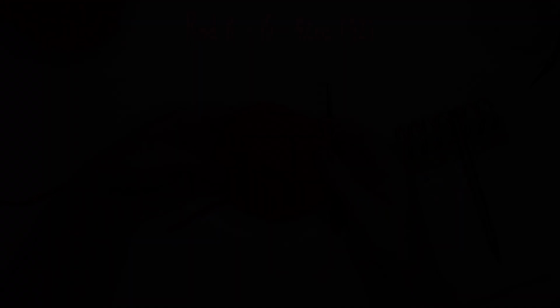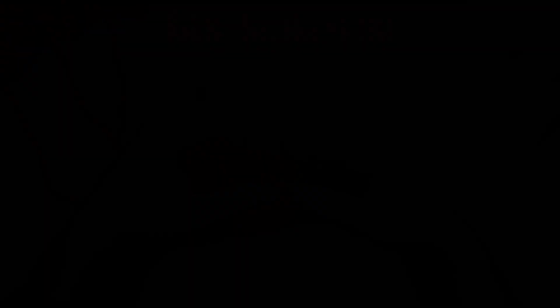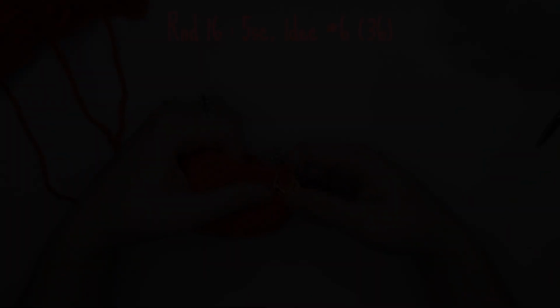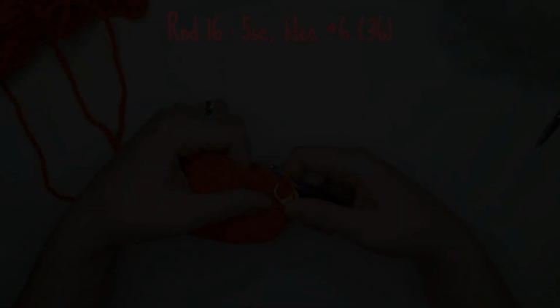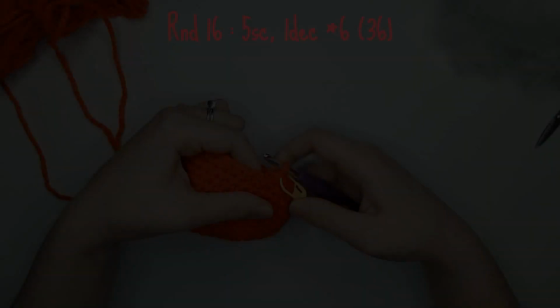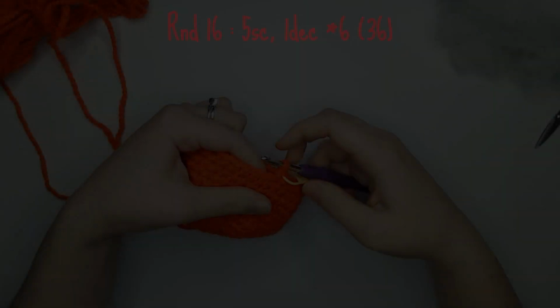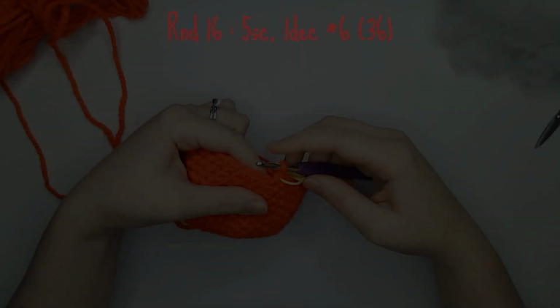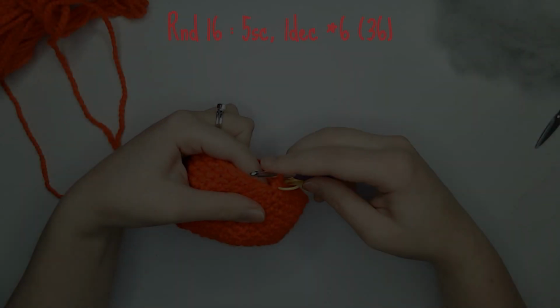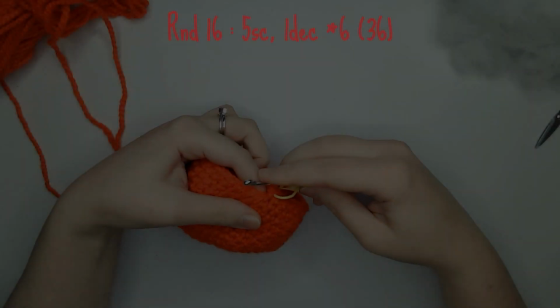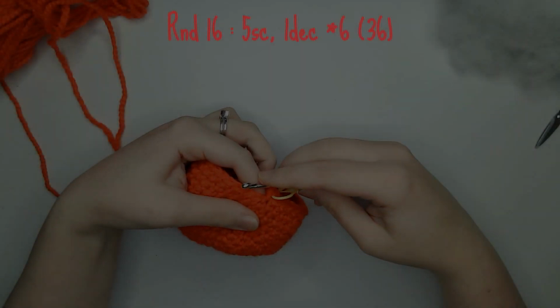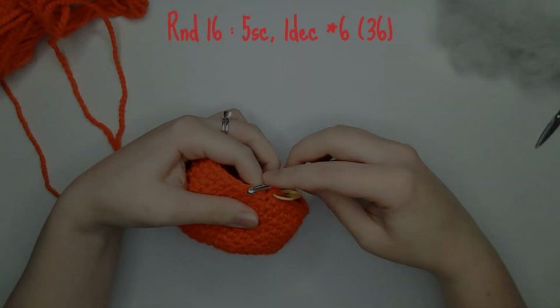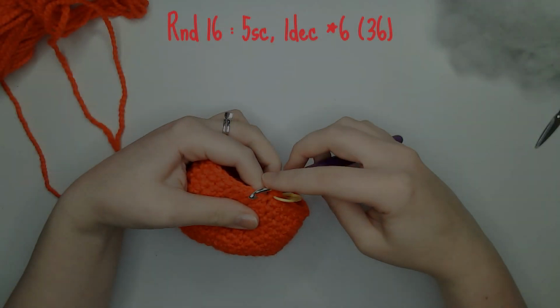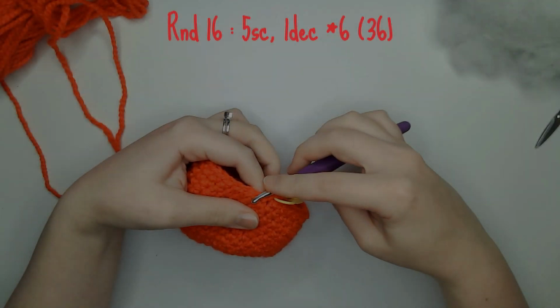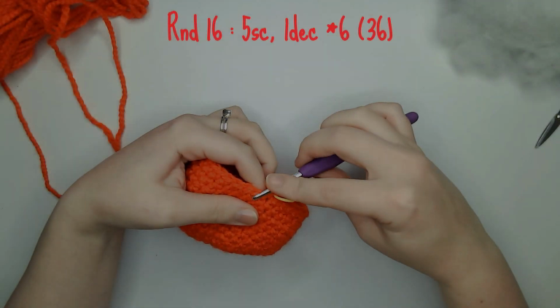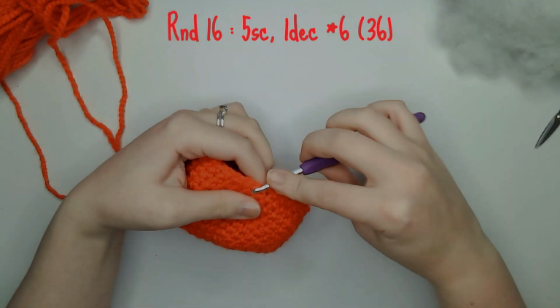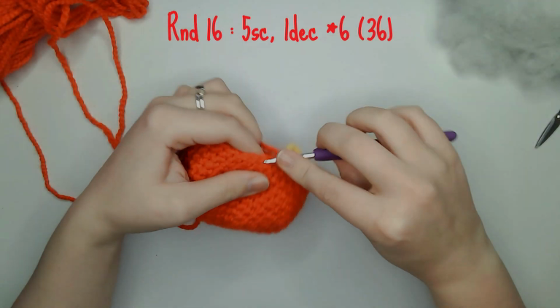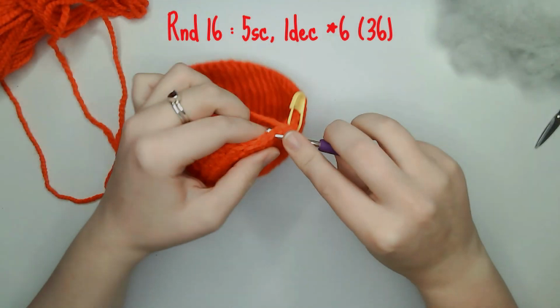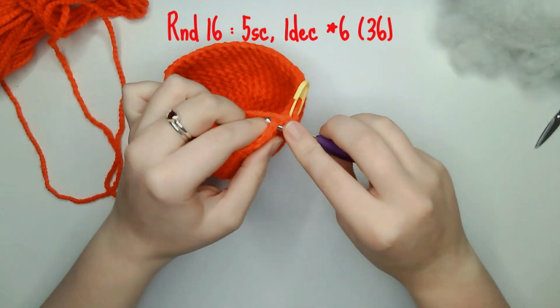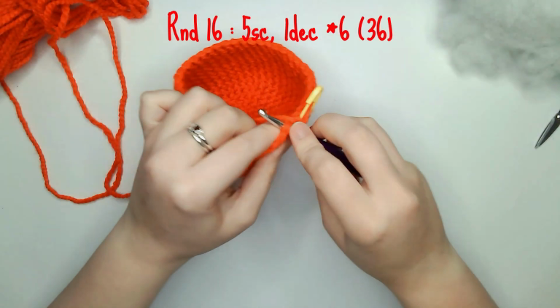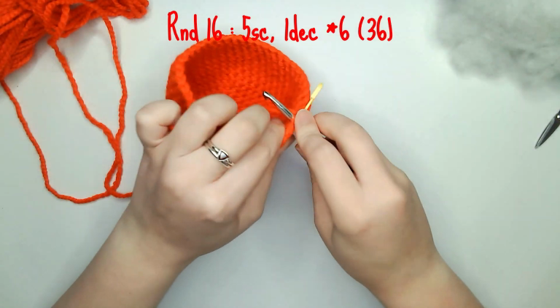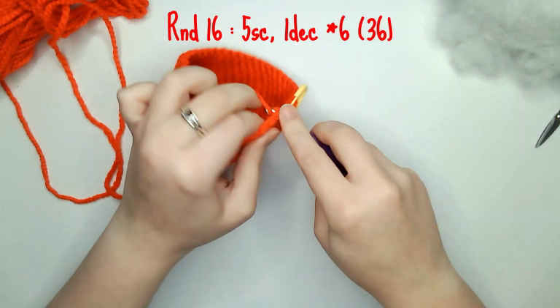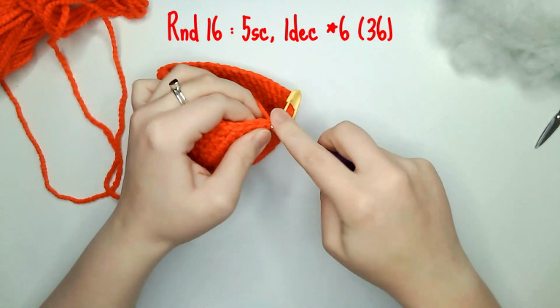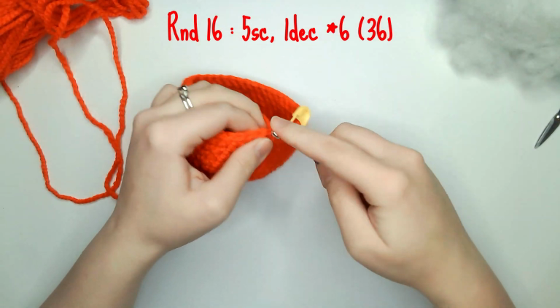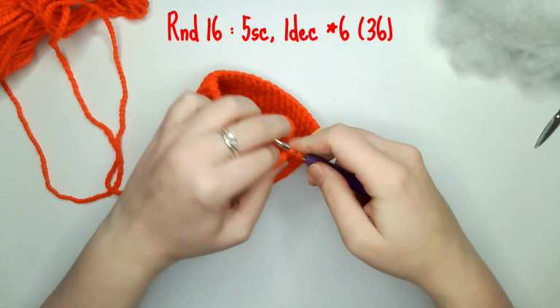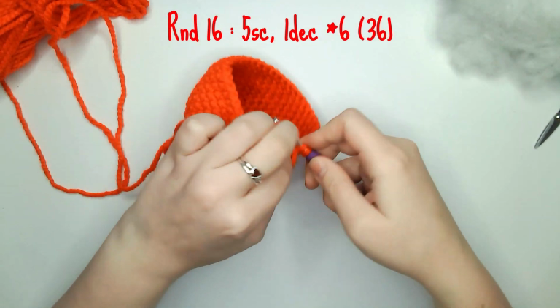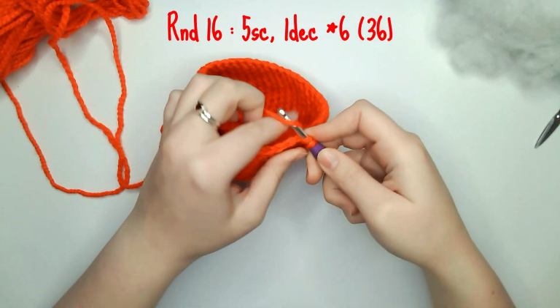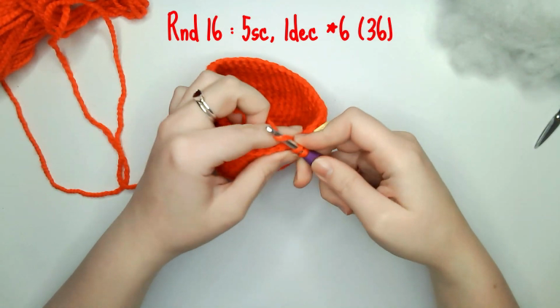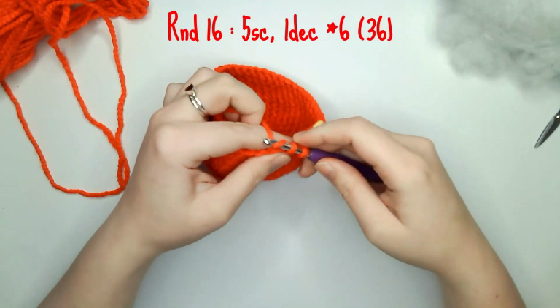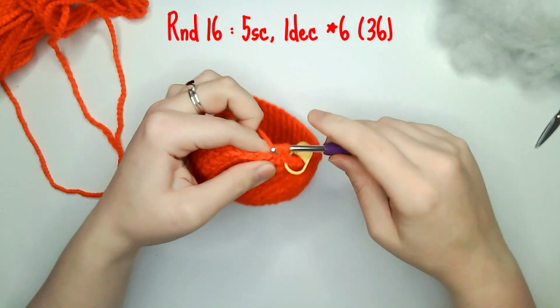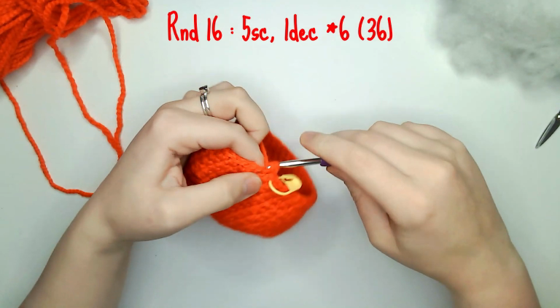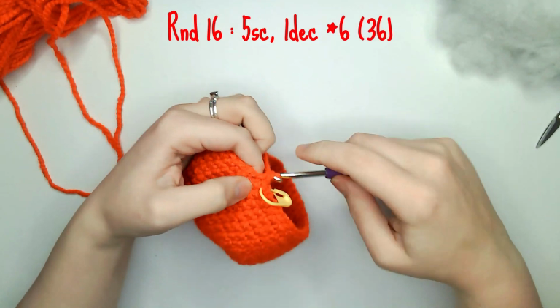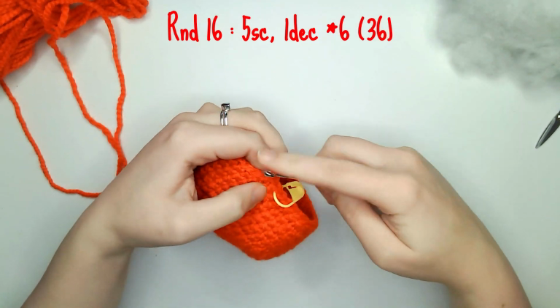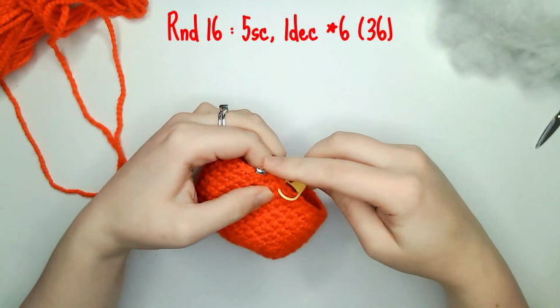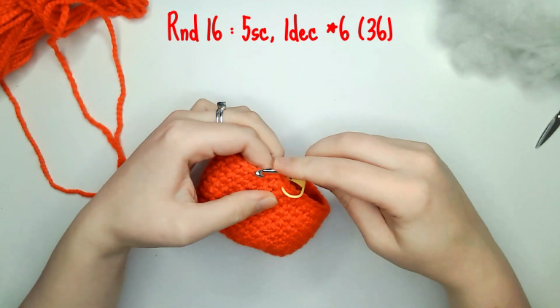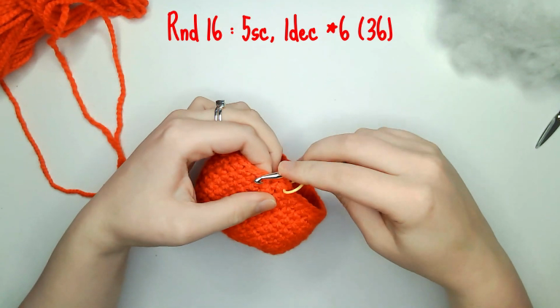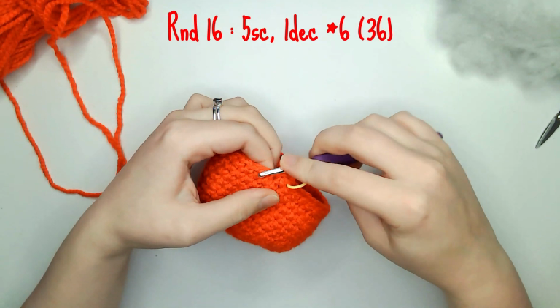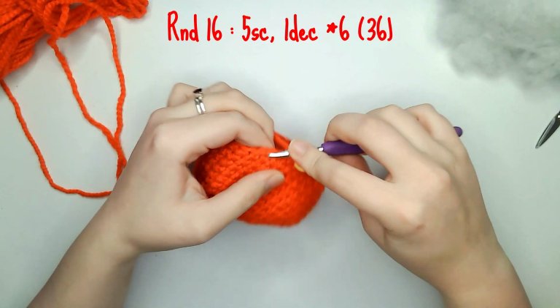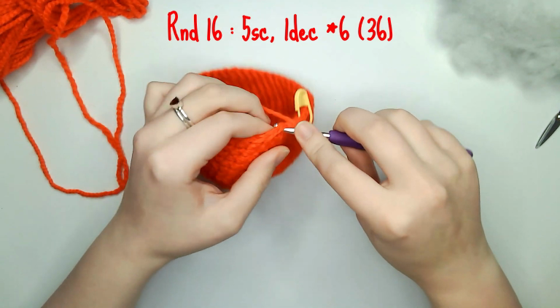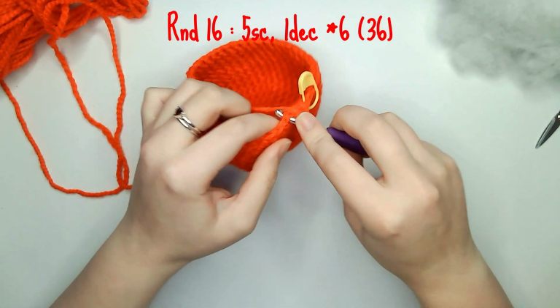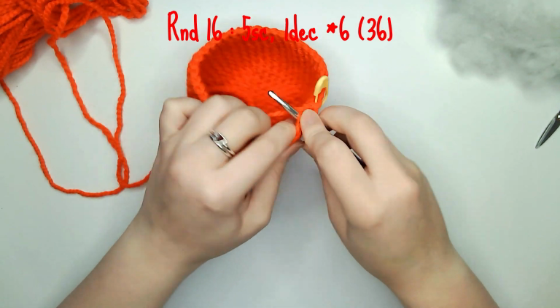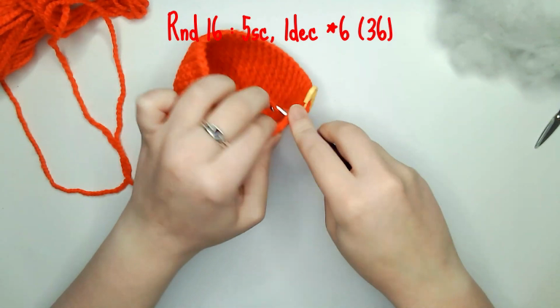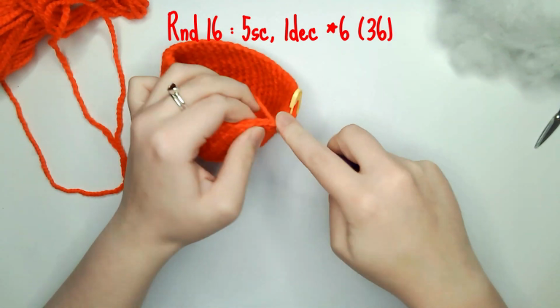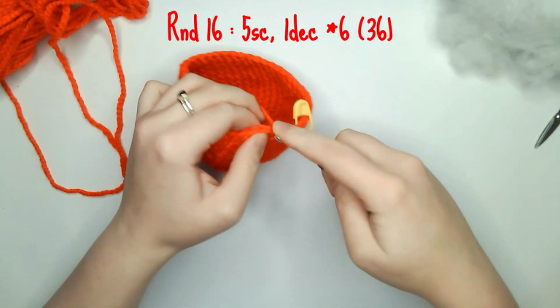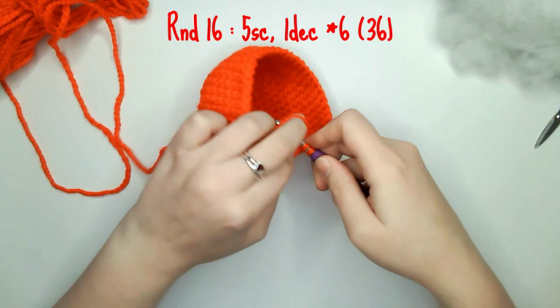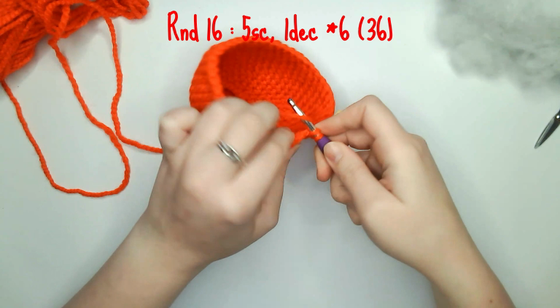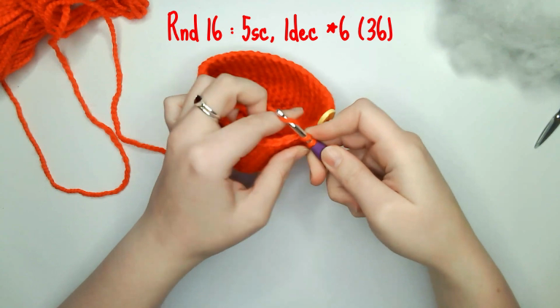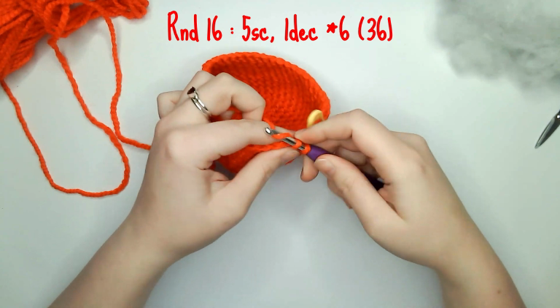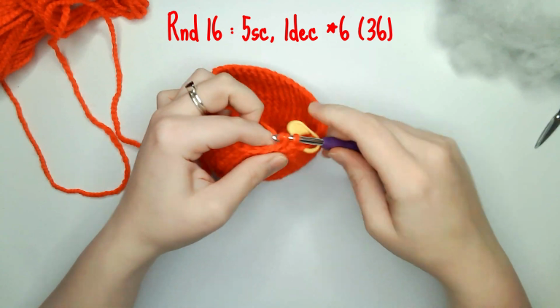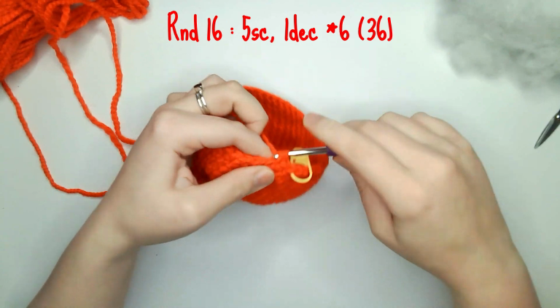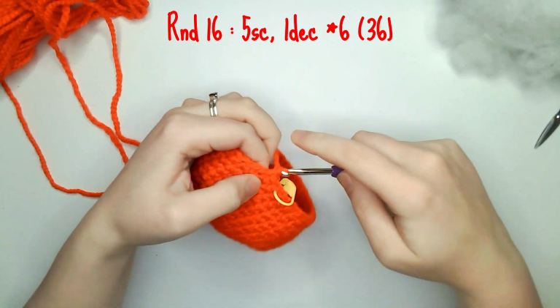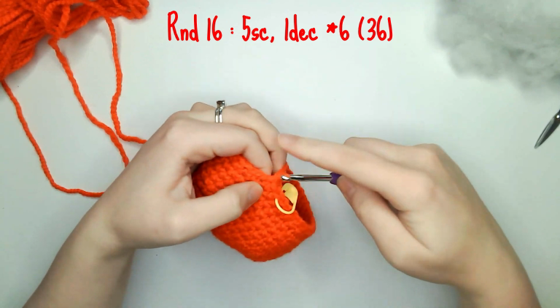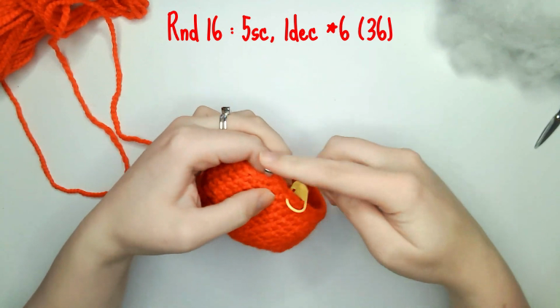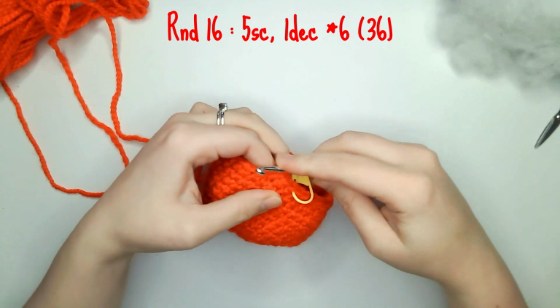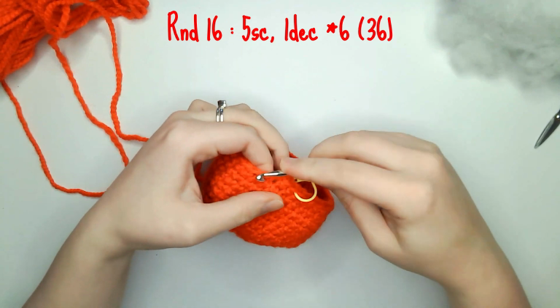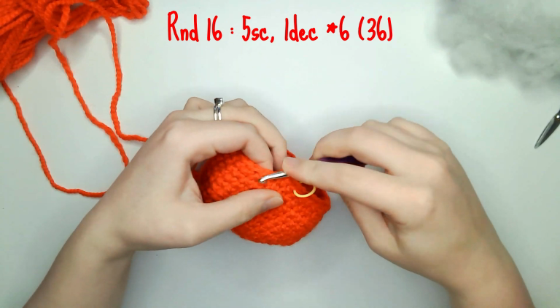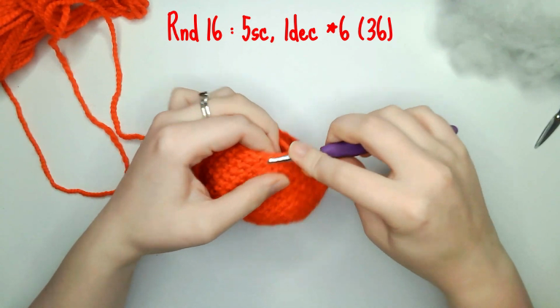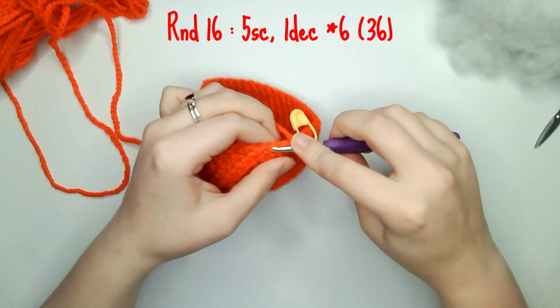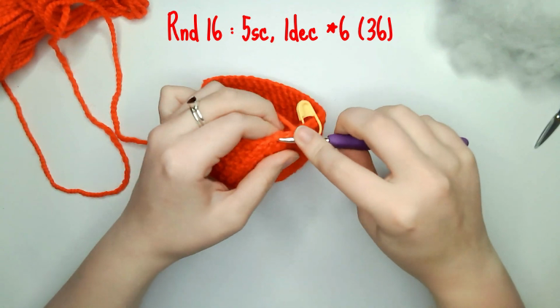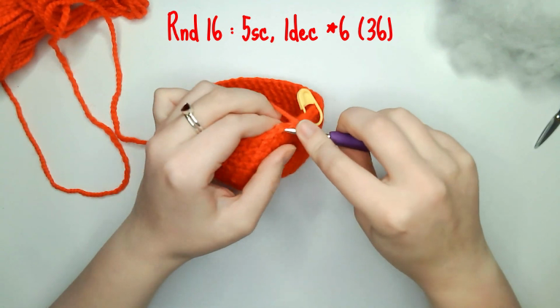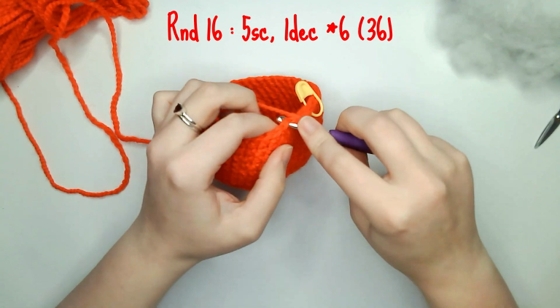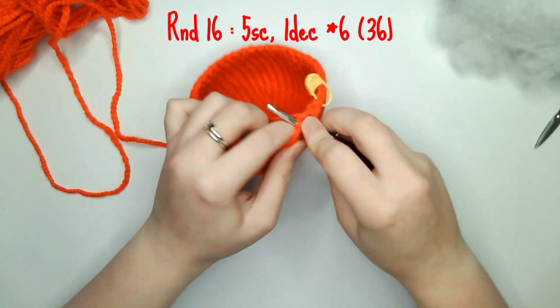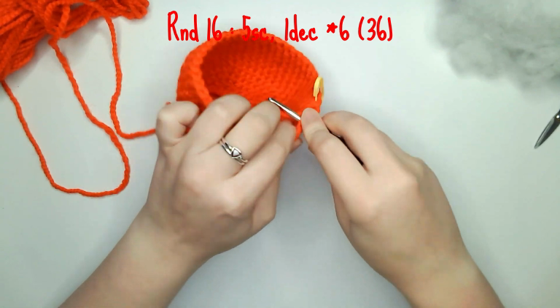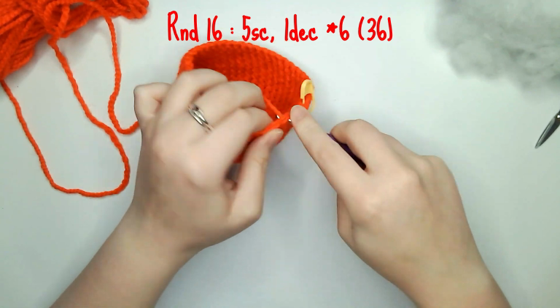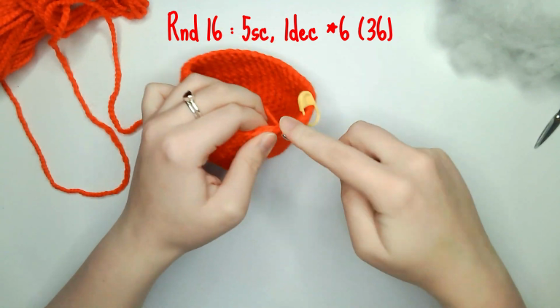For round 16 you need to do five single crochets and one decrease six times leaving you with 36 single crochets.